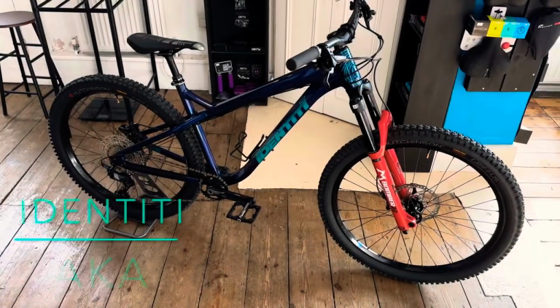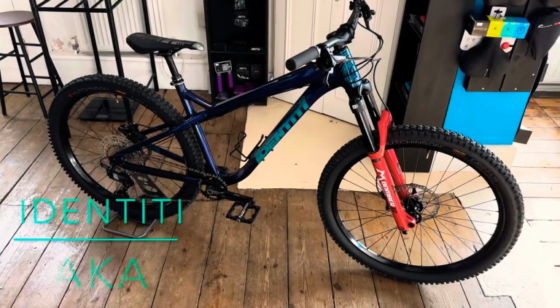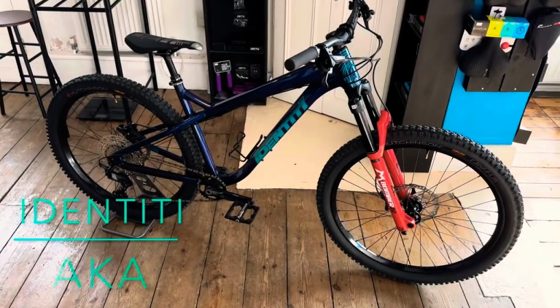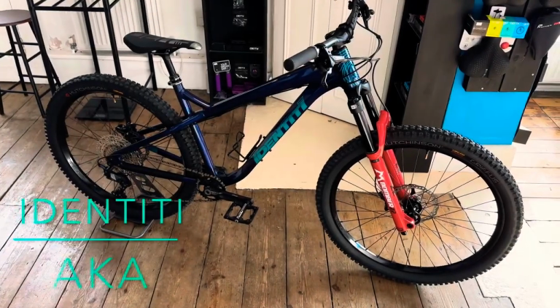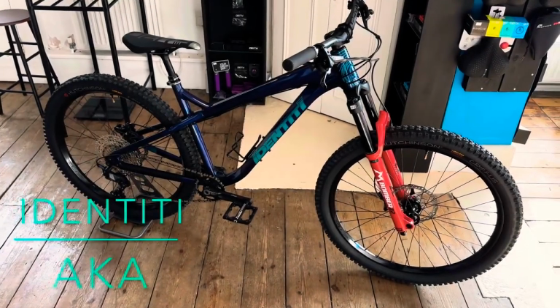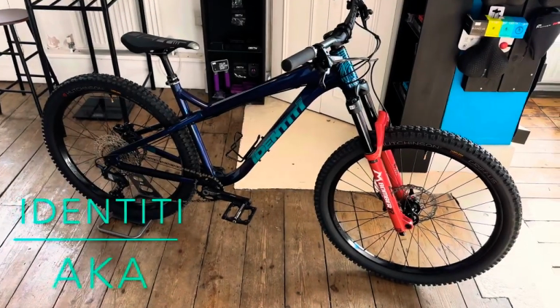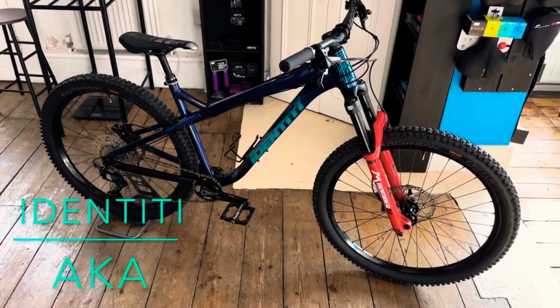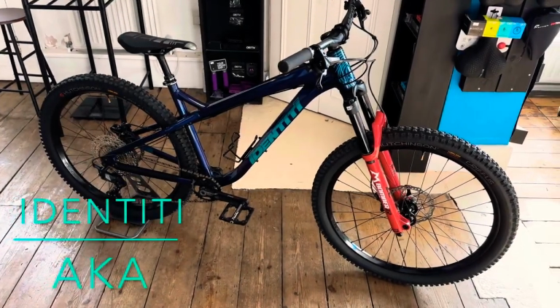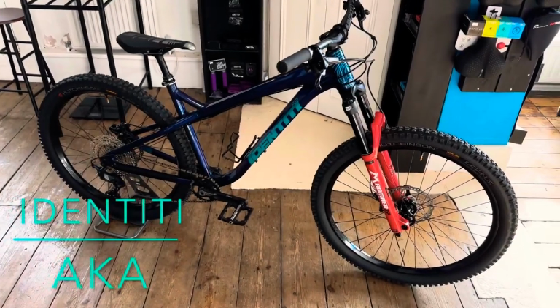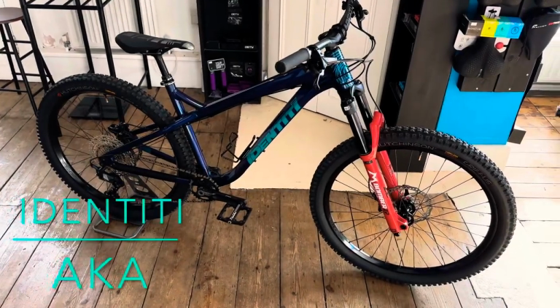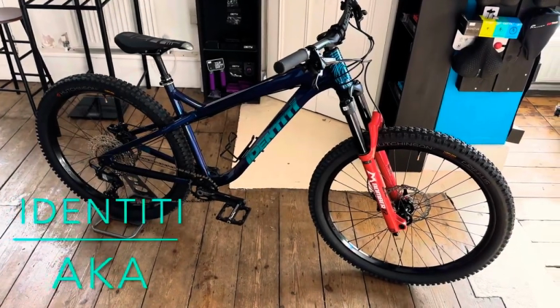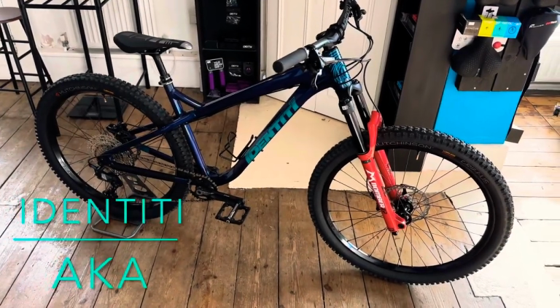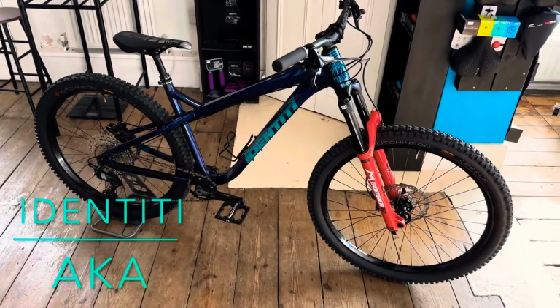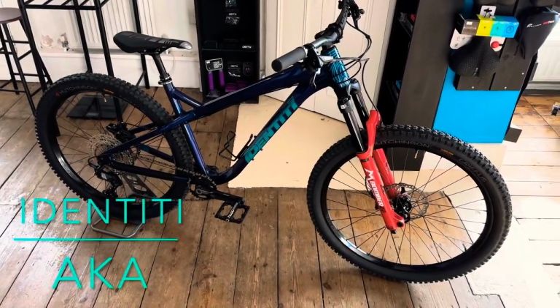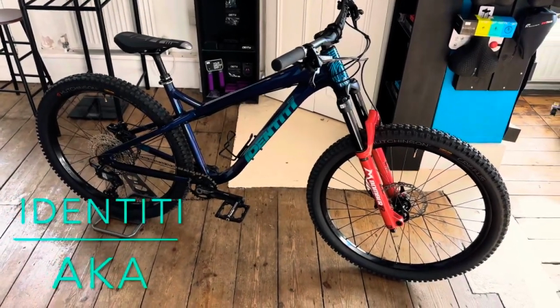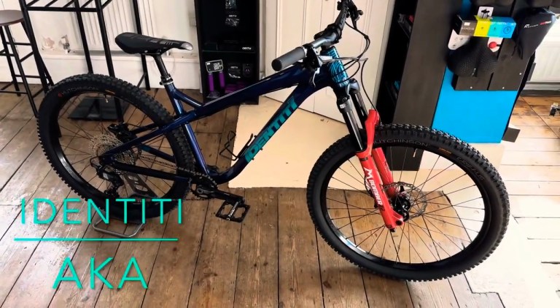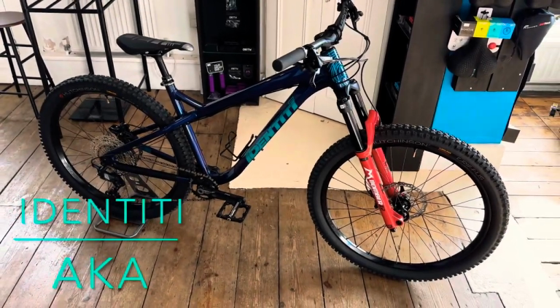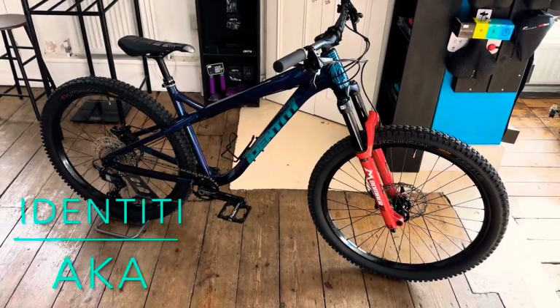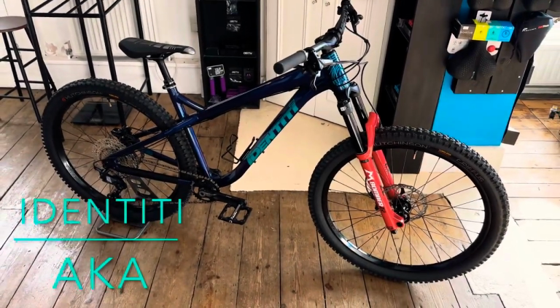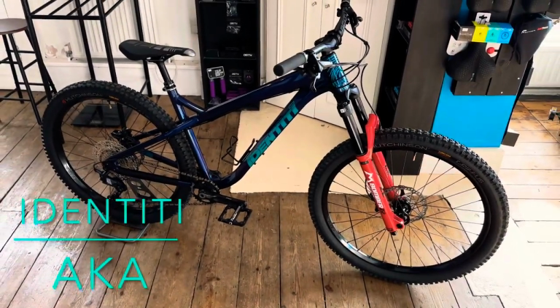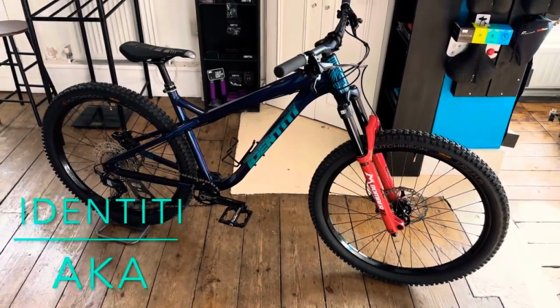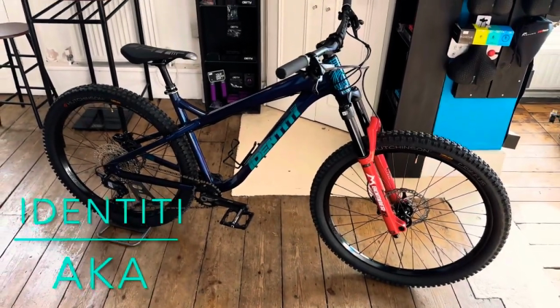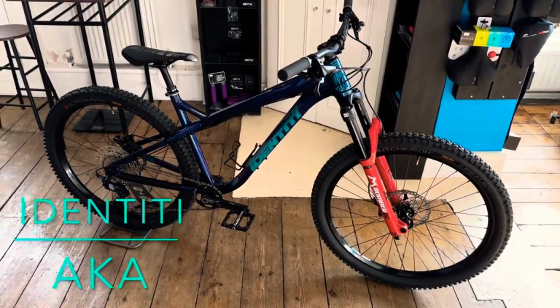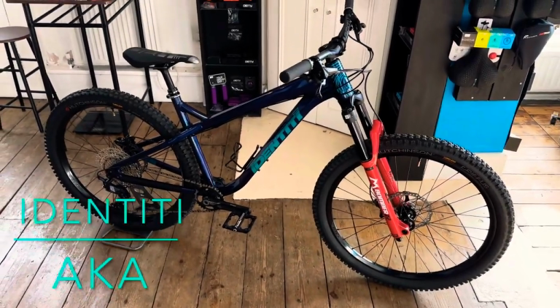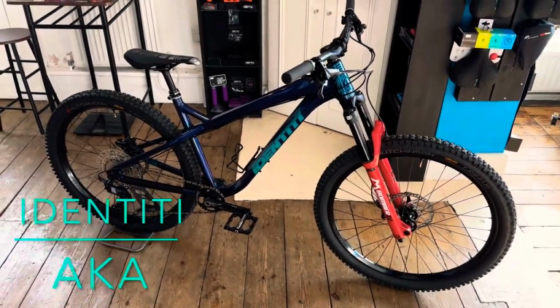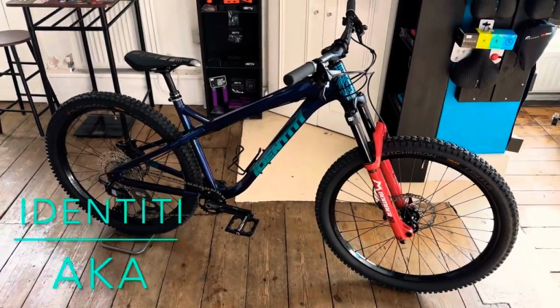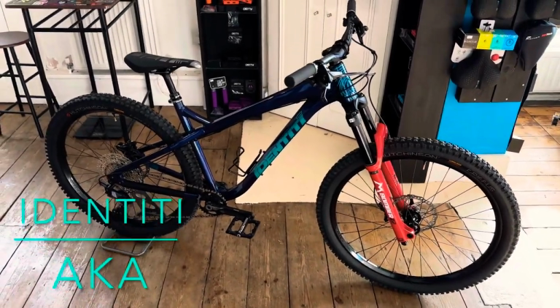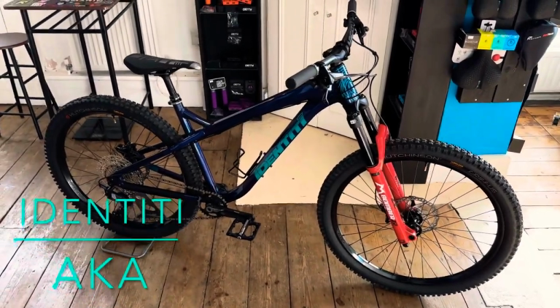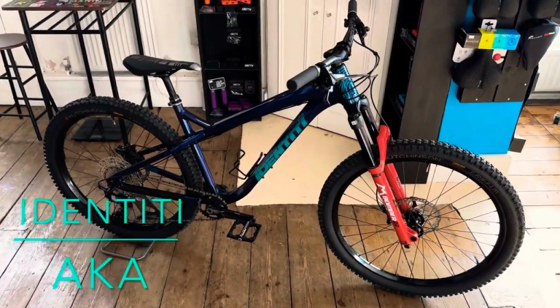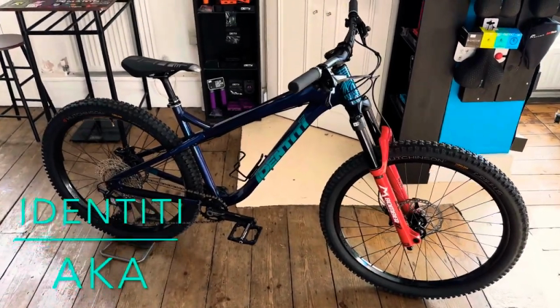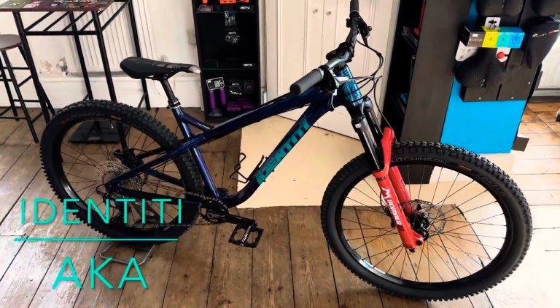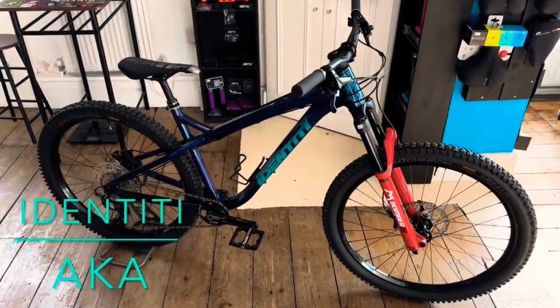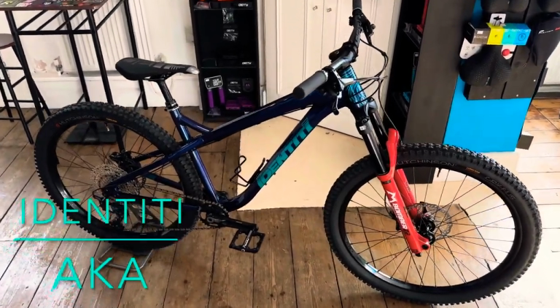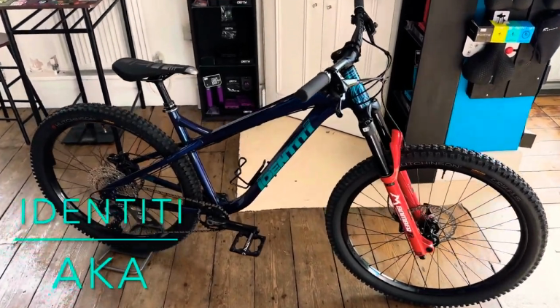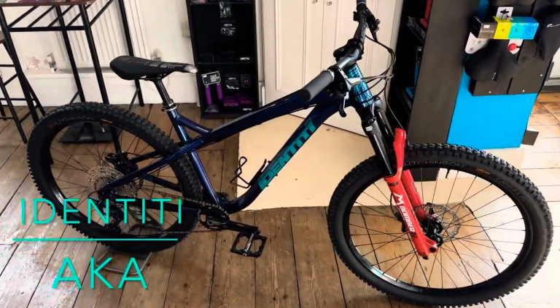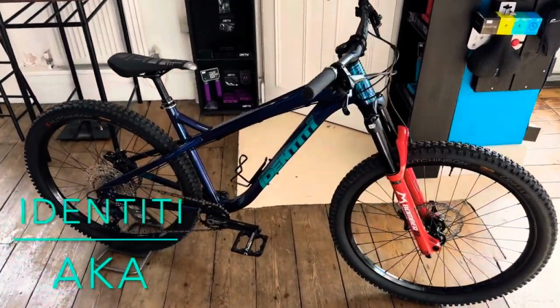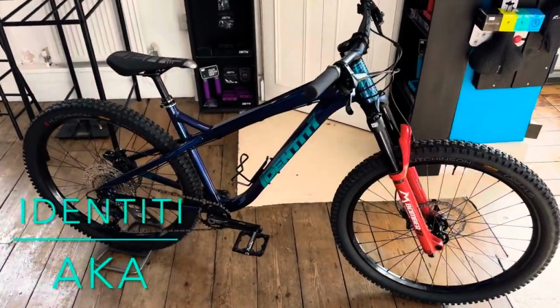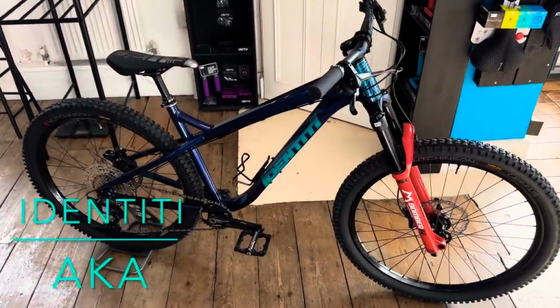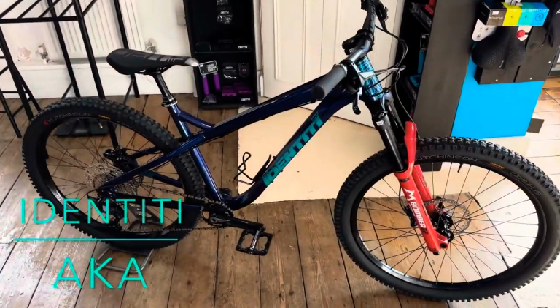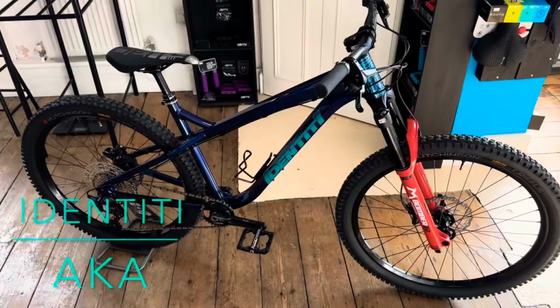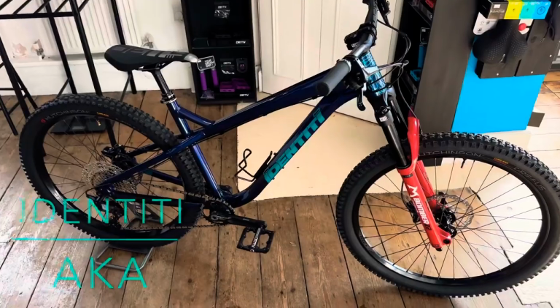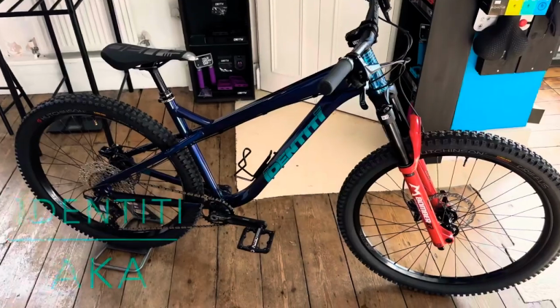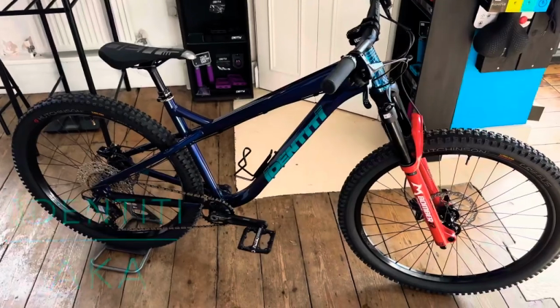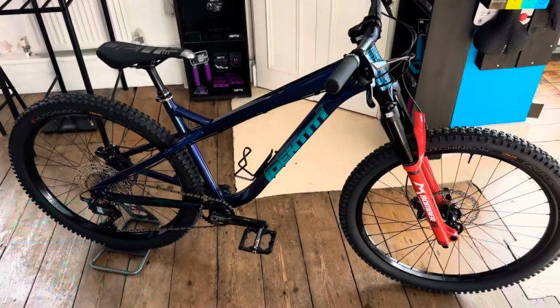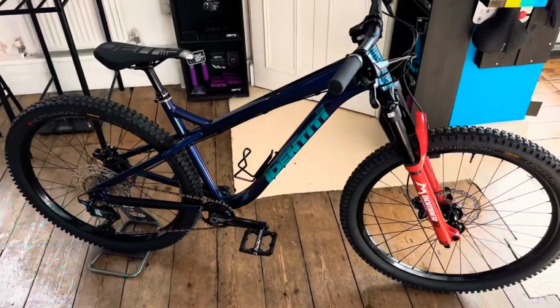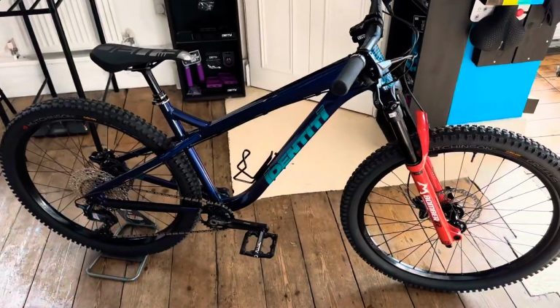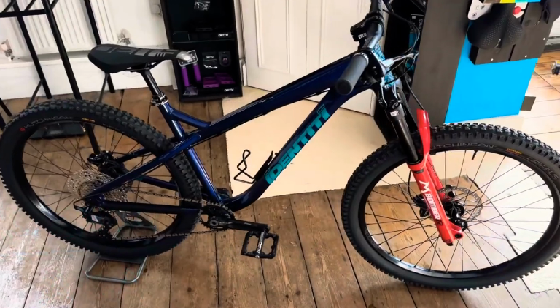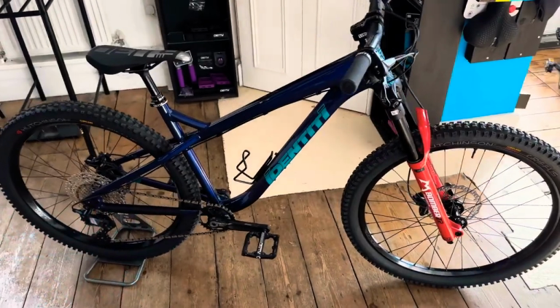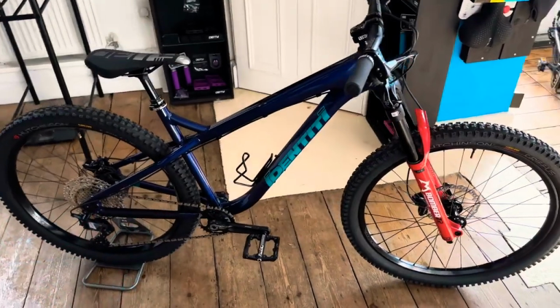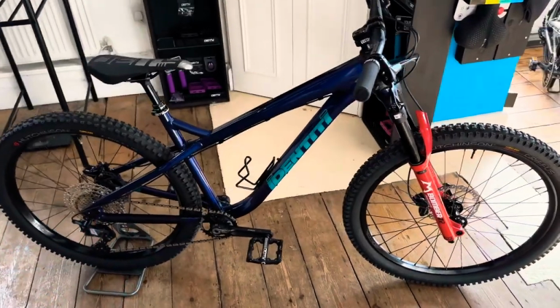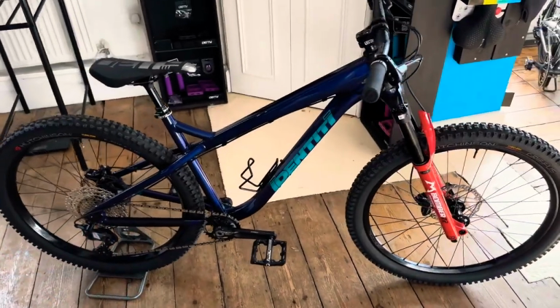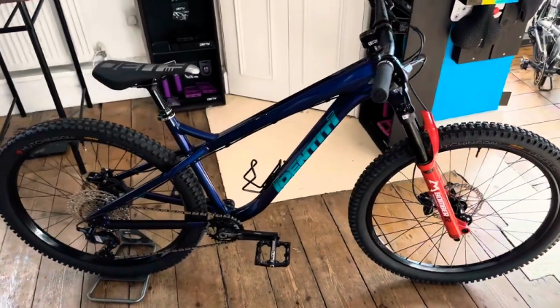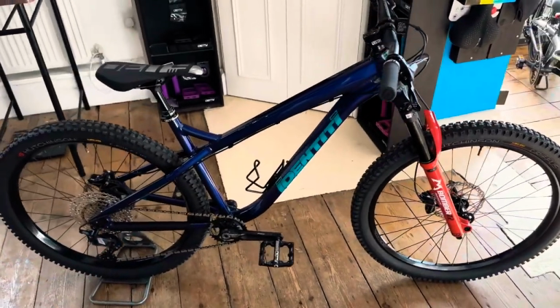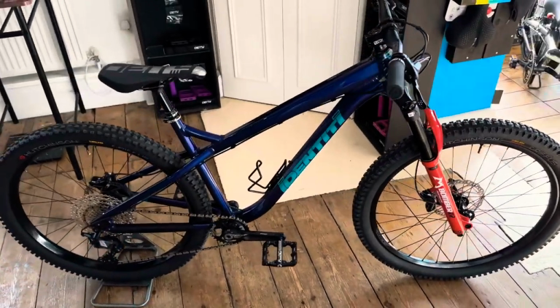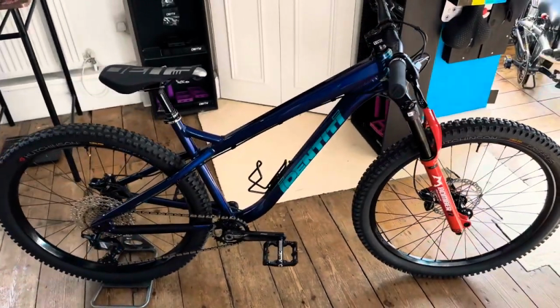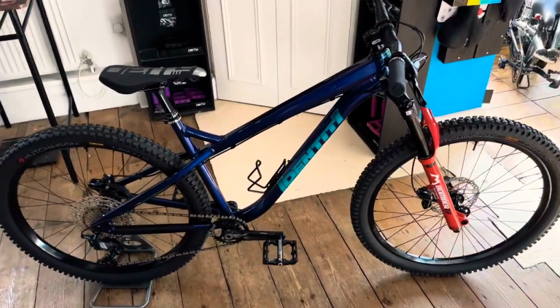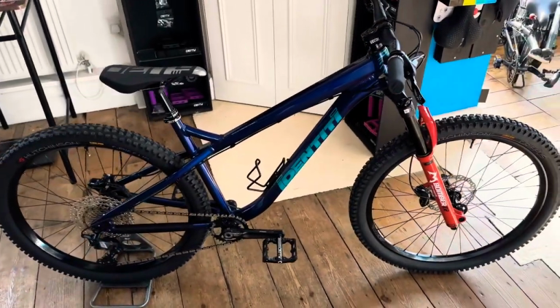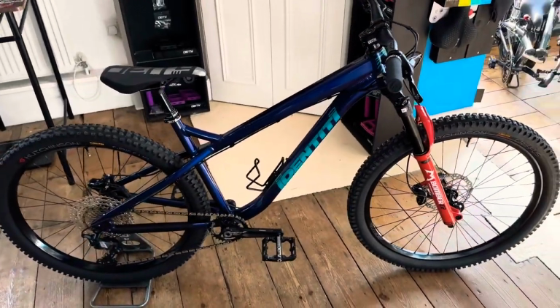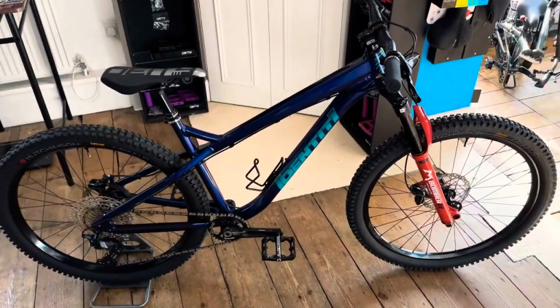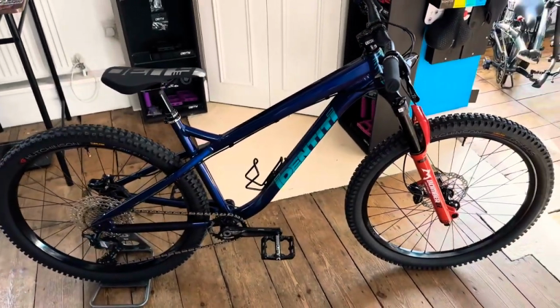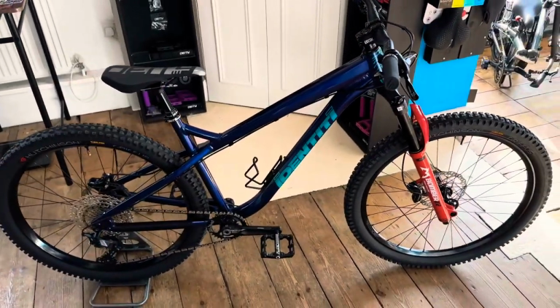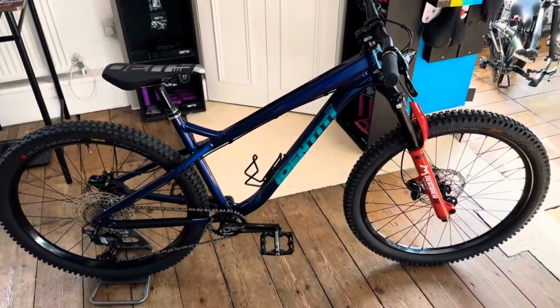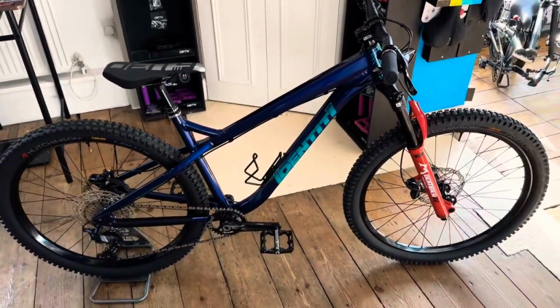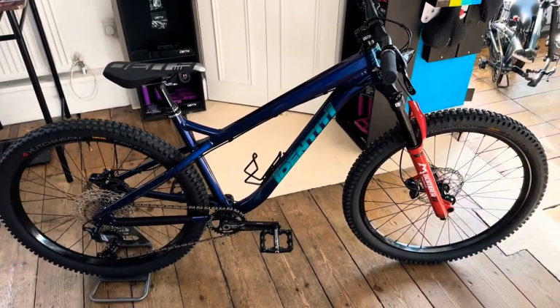Hello everyone, Wood Cycles here. We're back again this time with a custom build. This one is an Identity AKA.